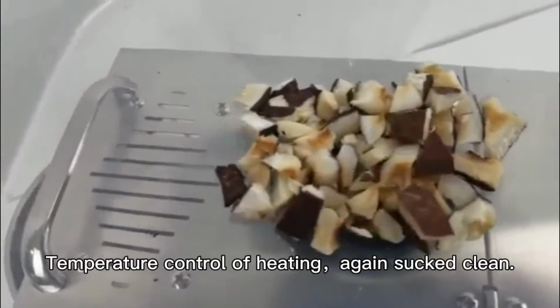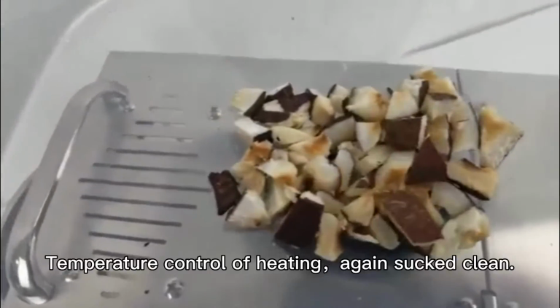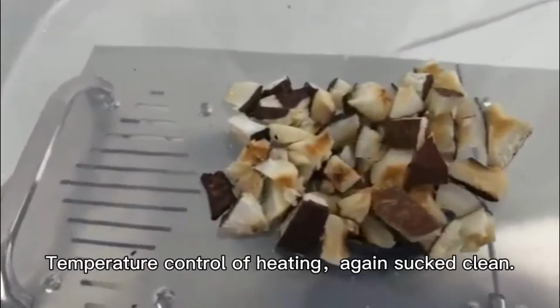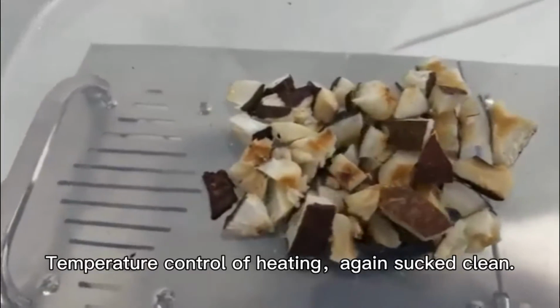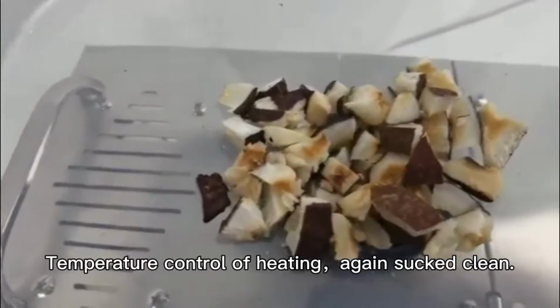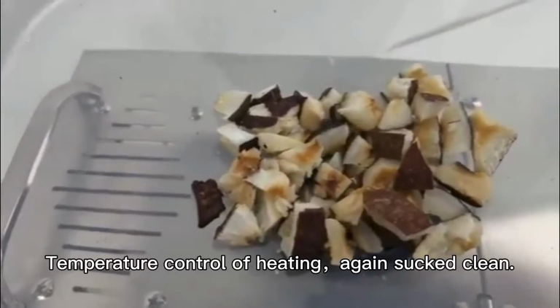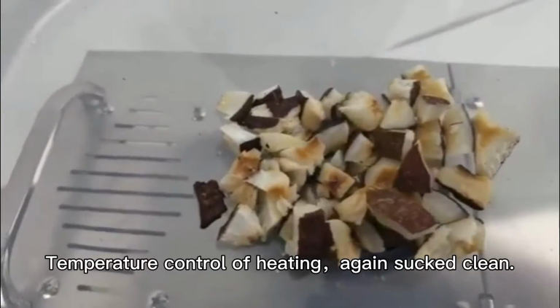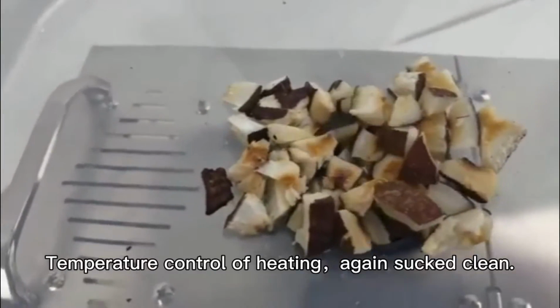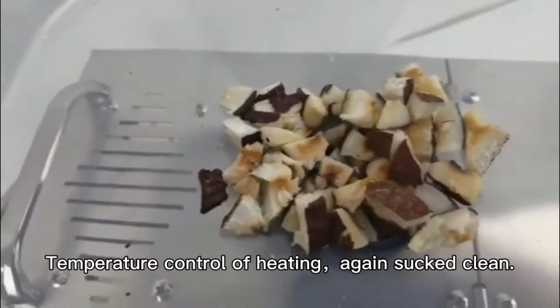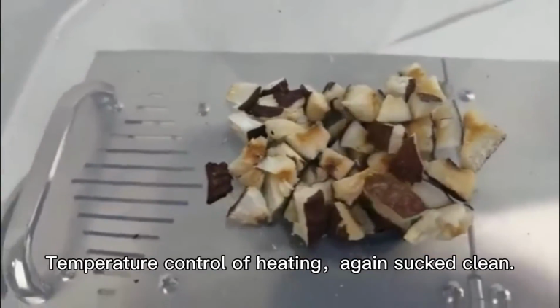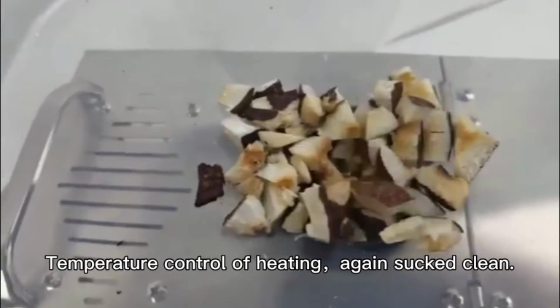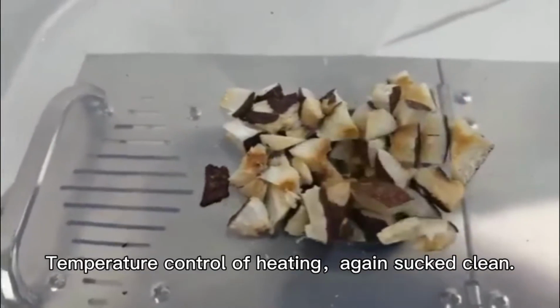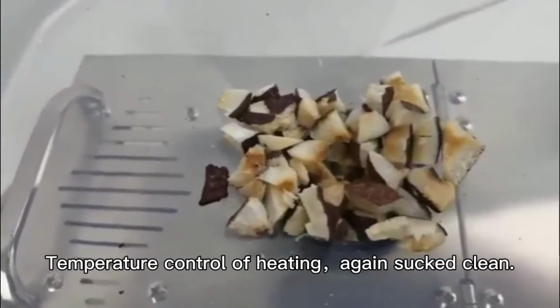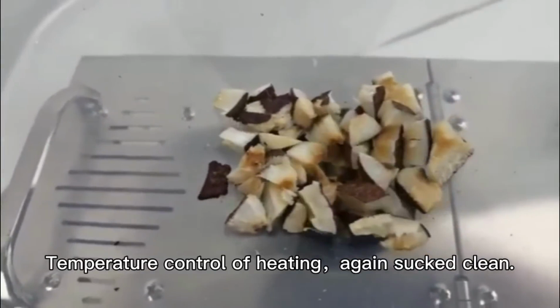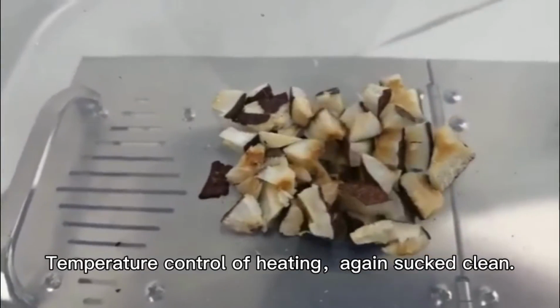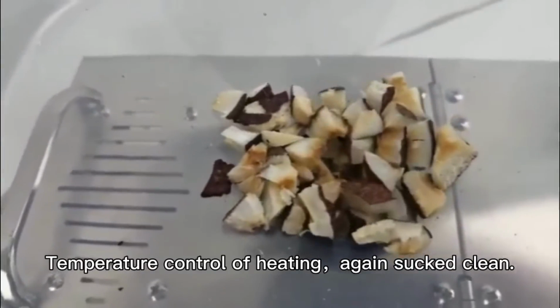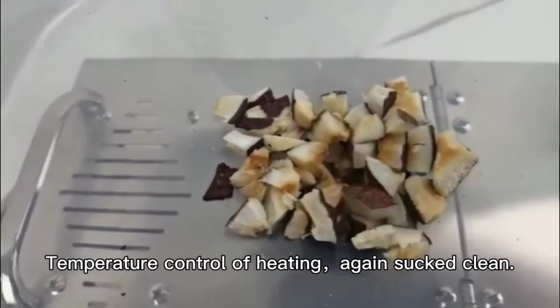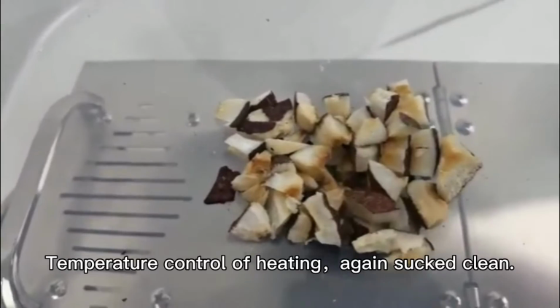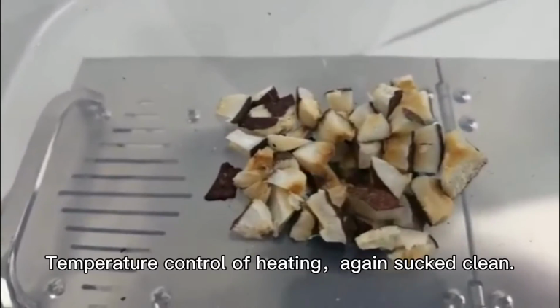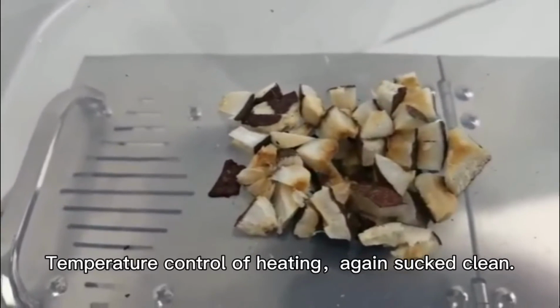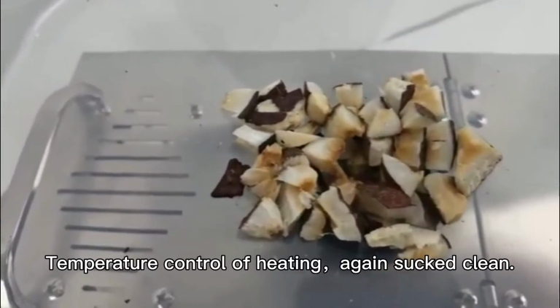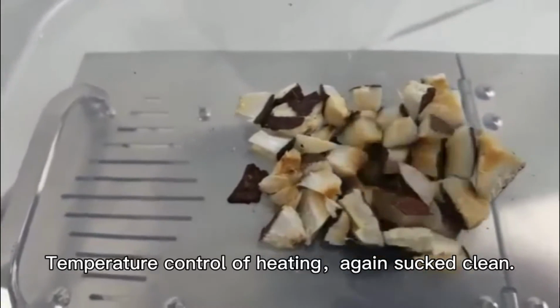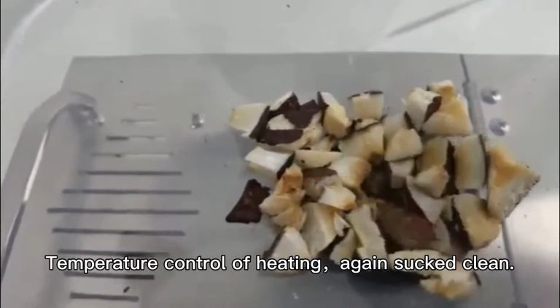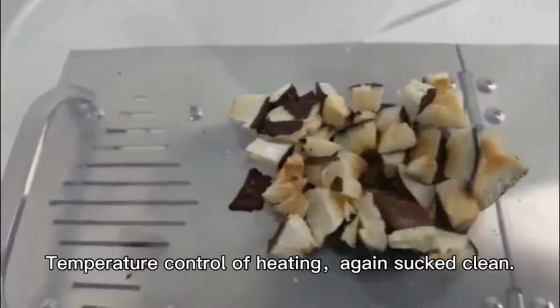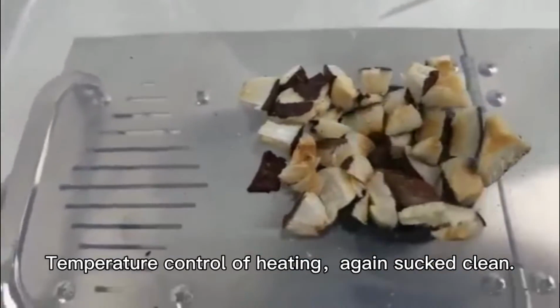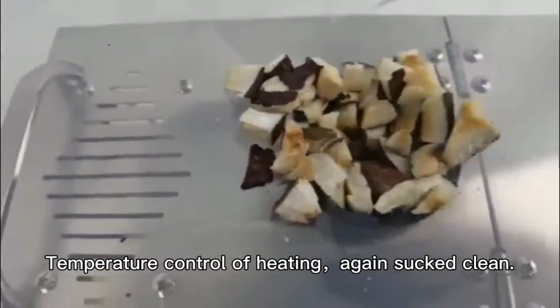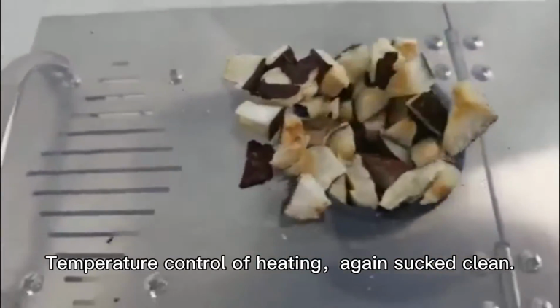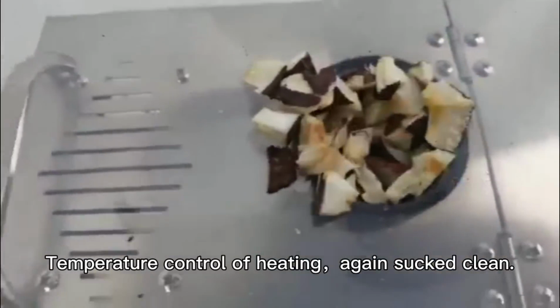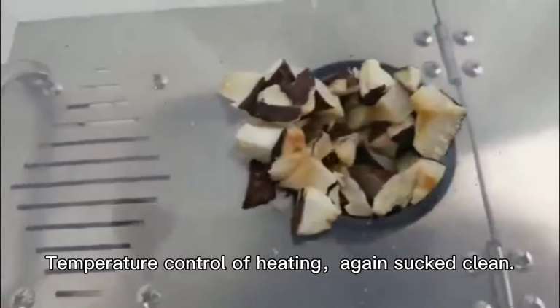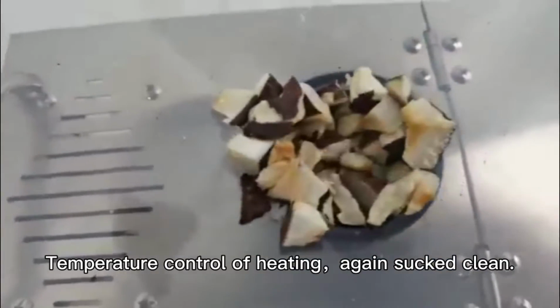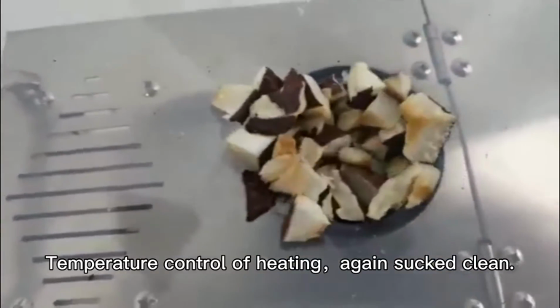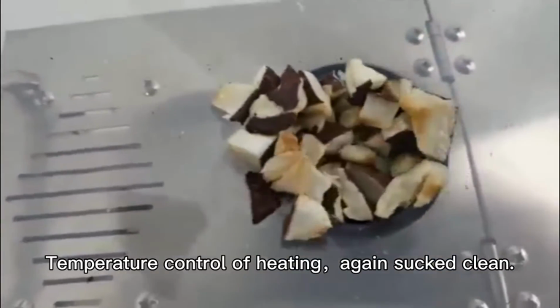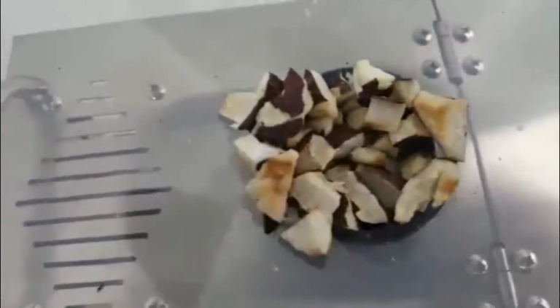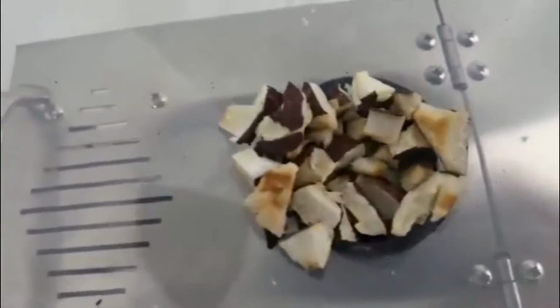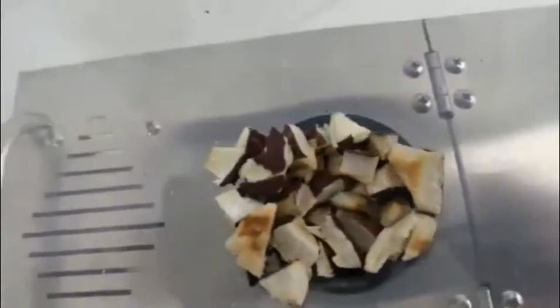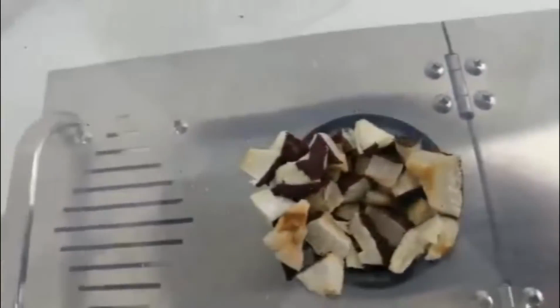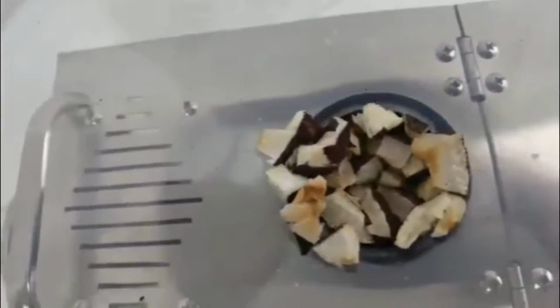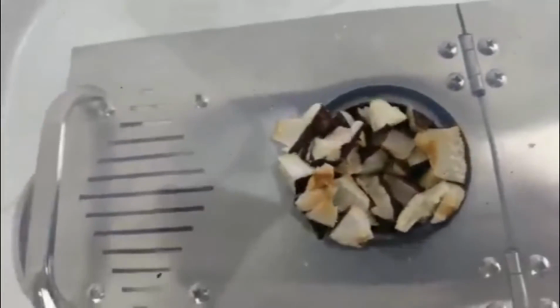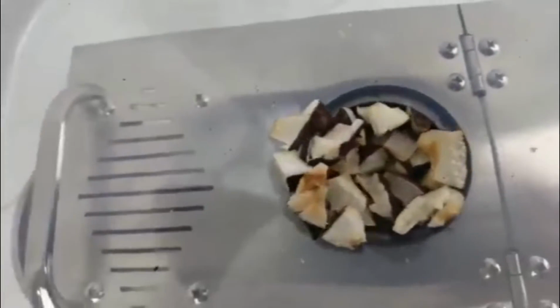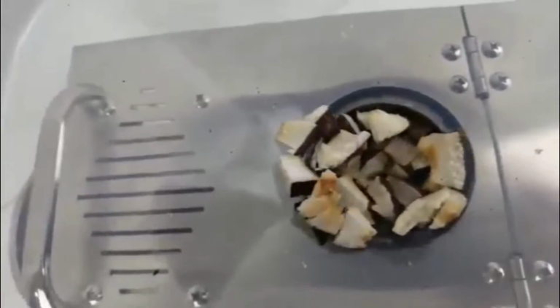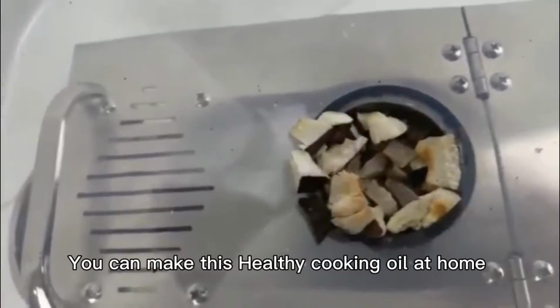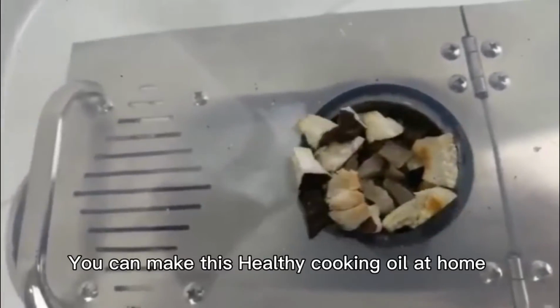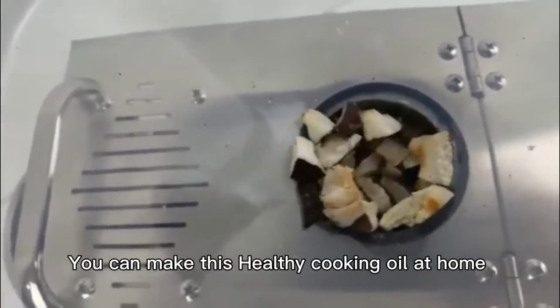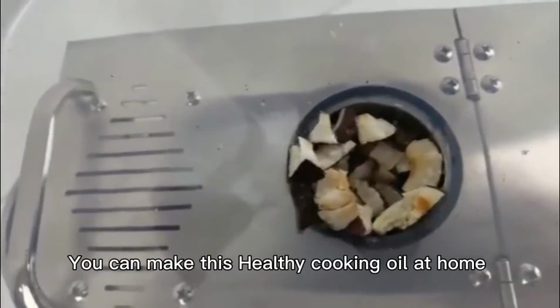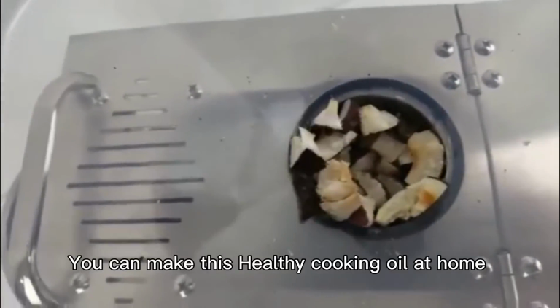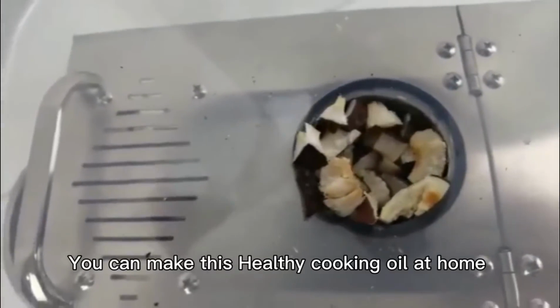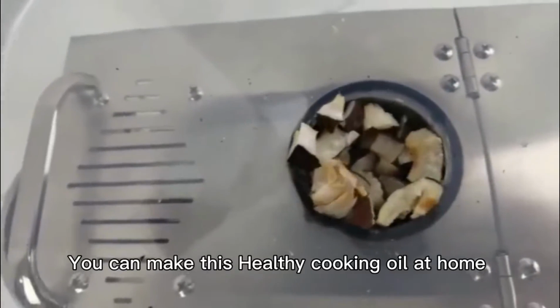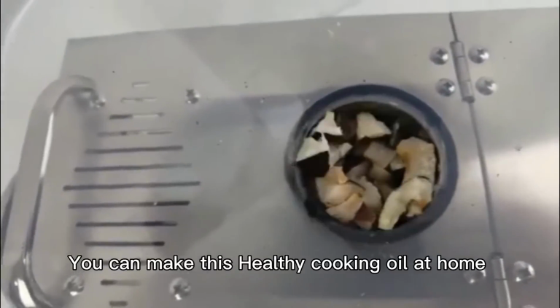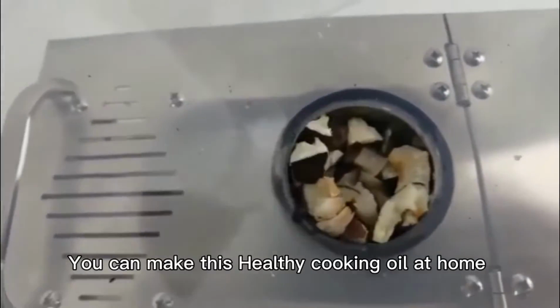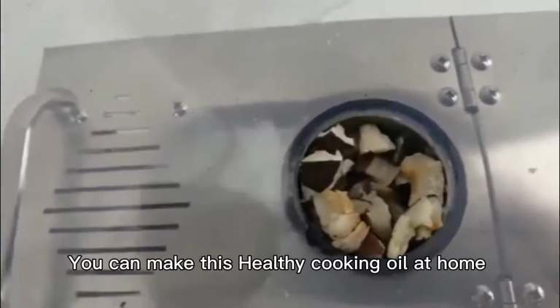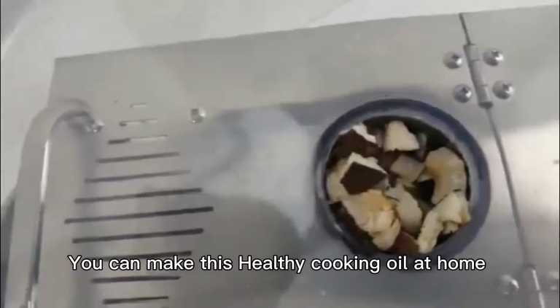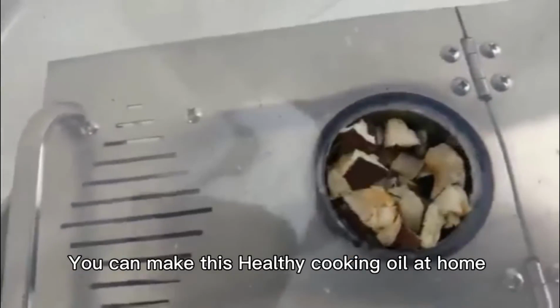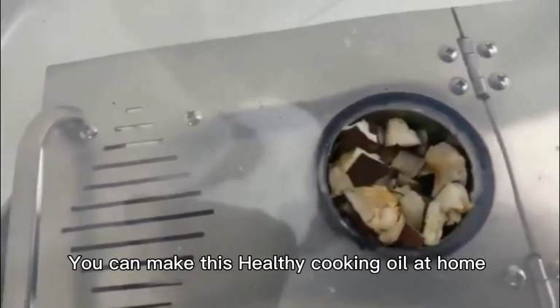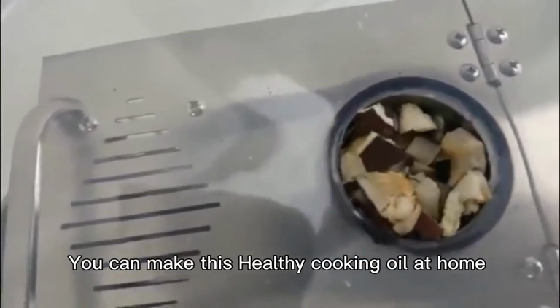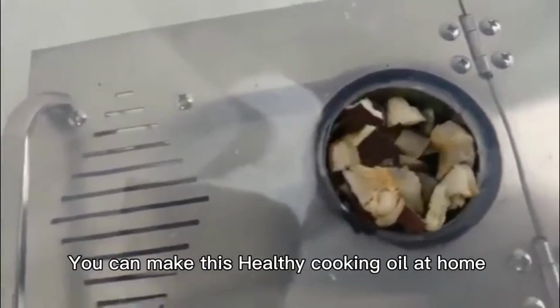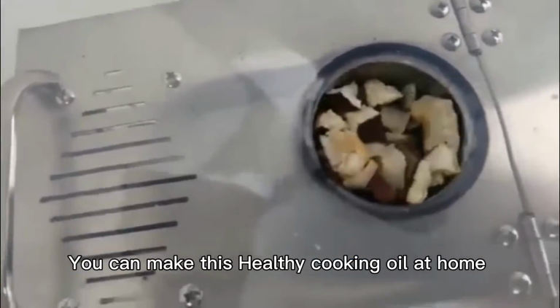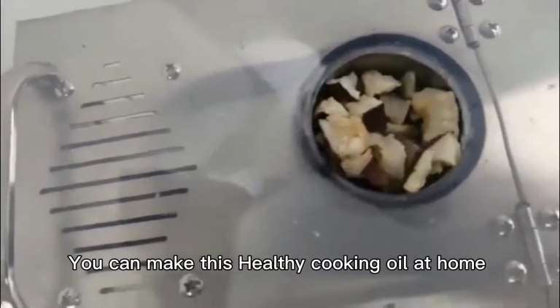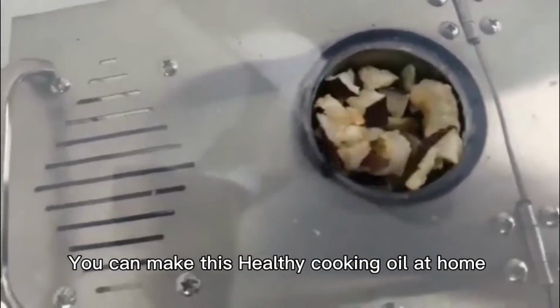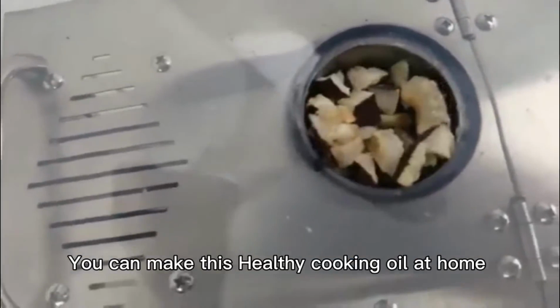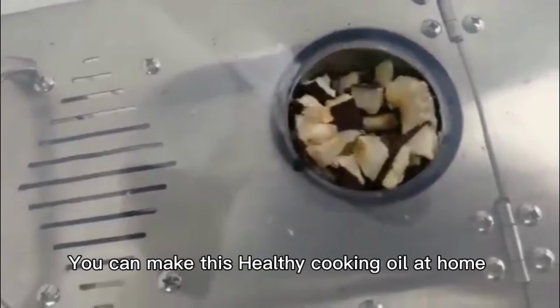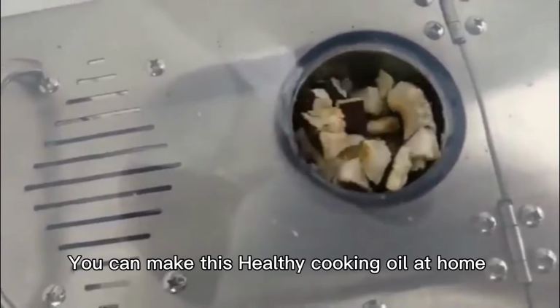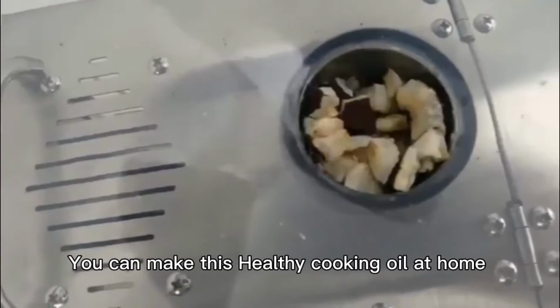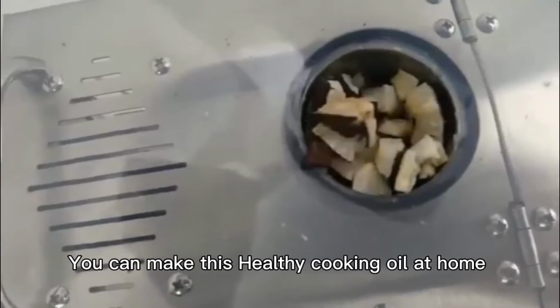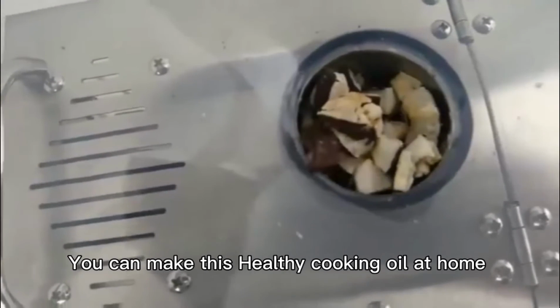Temperature Control of Heating. Again, sucked clean. You can make this healthy cooking oil at home.